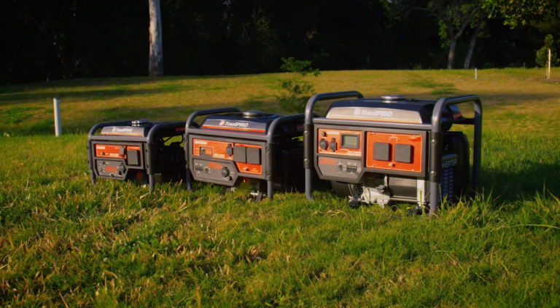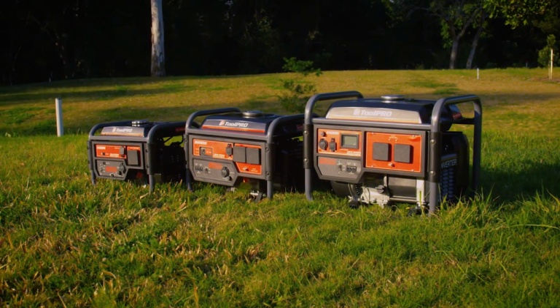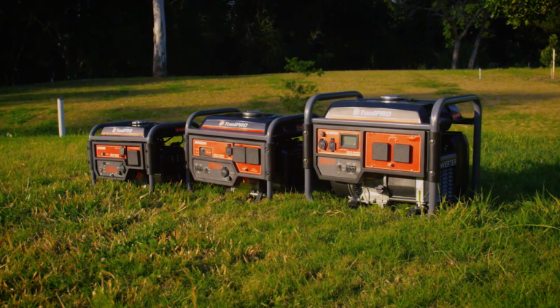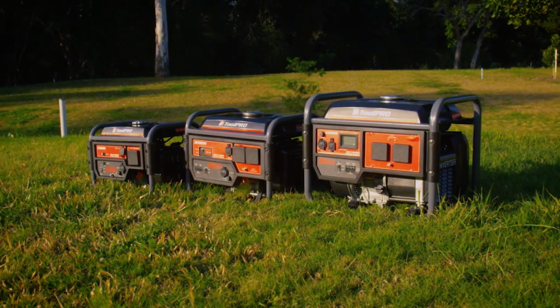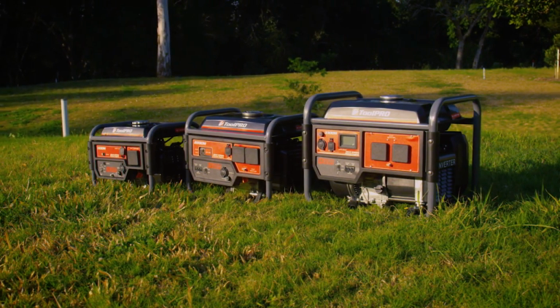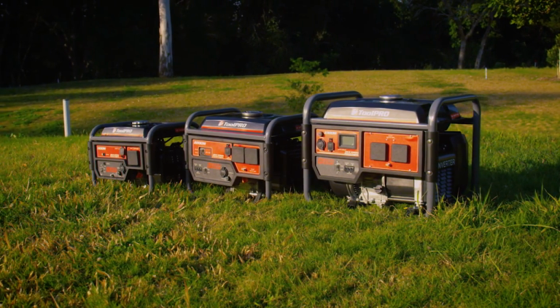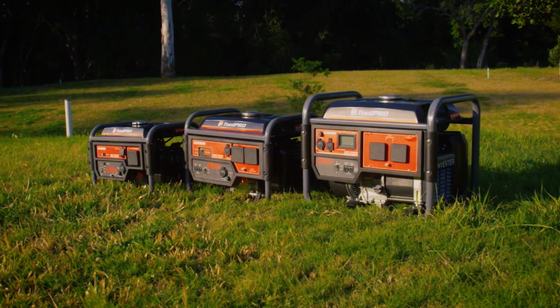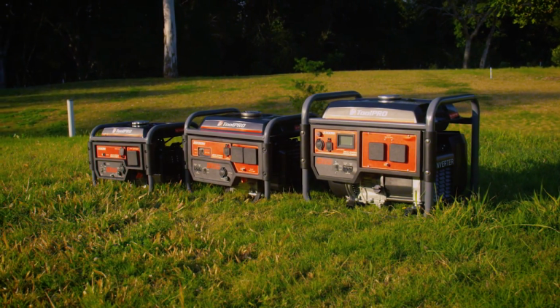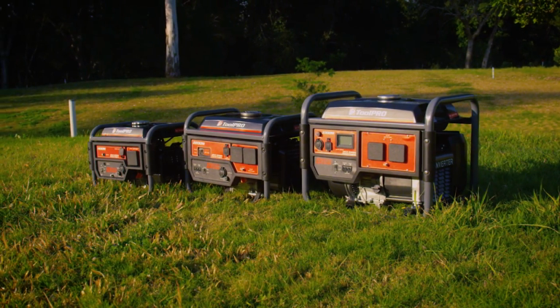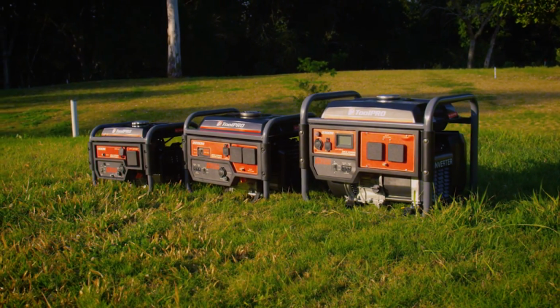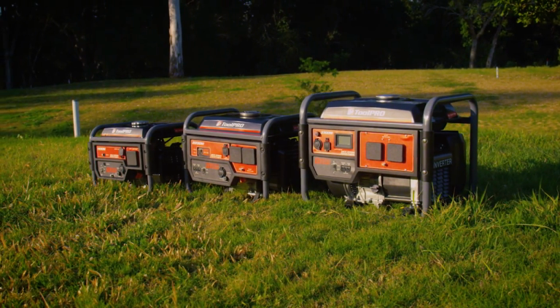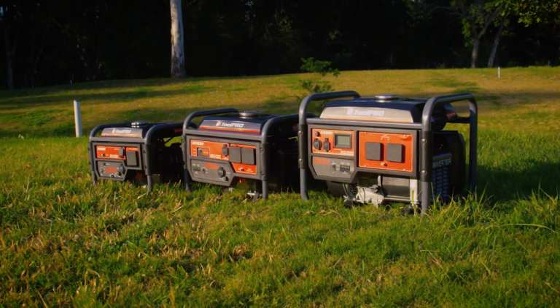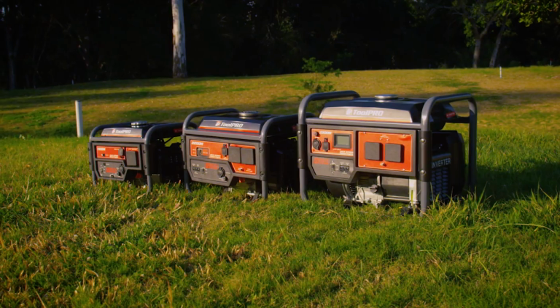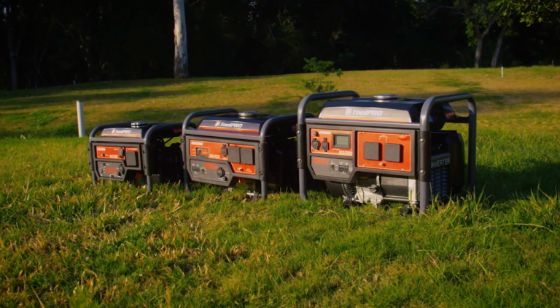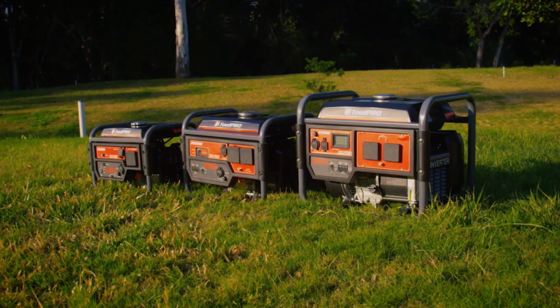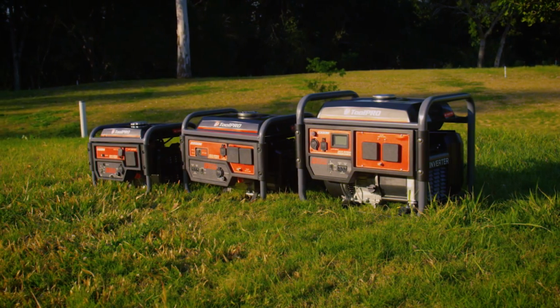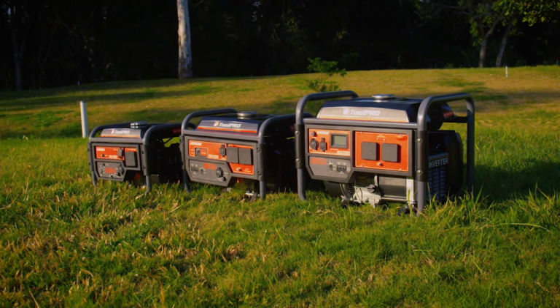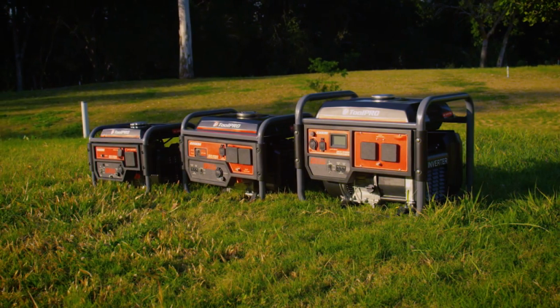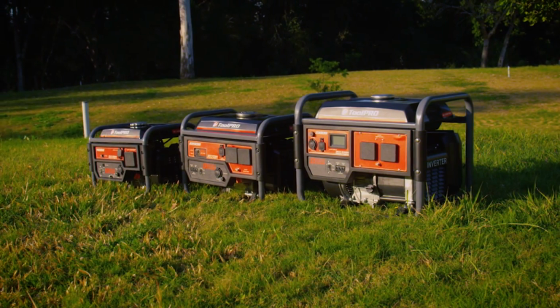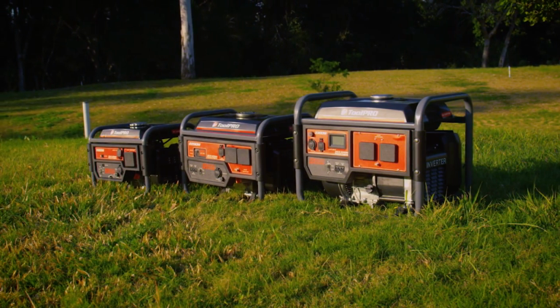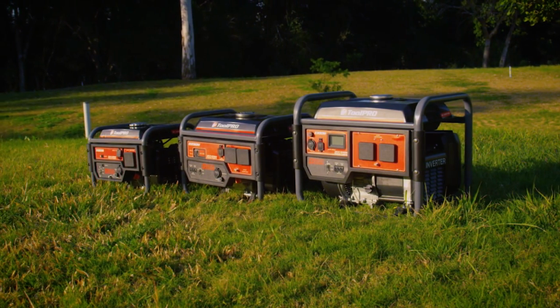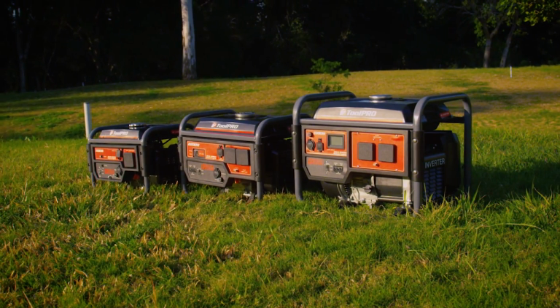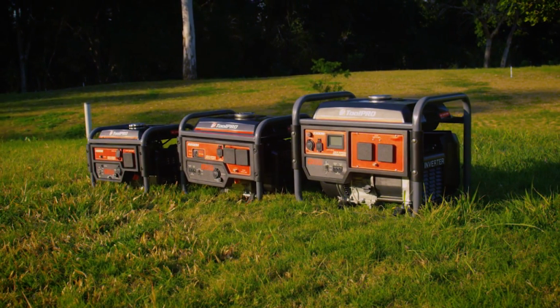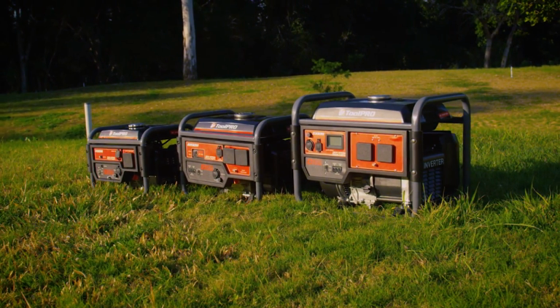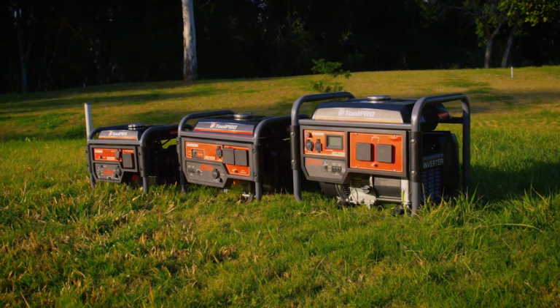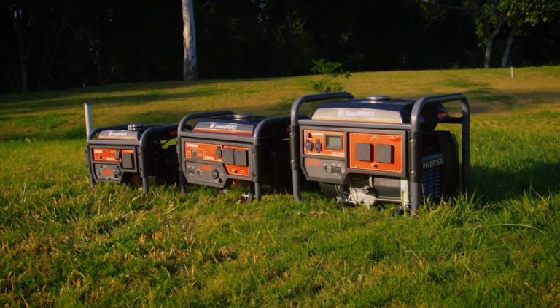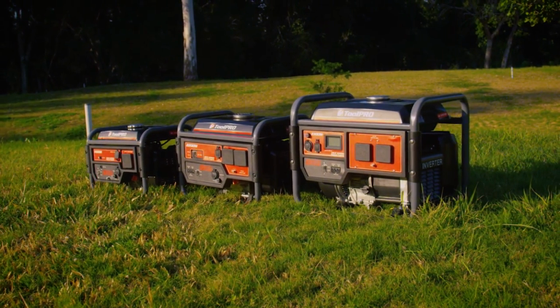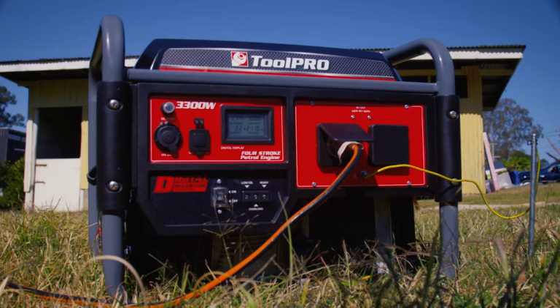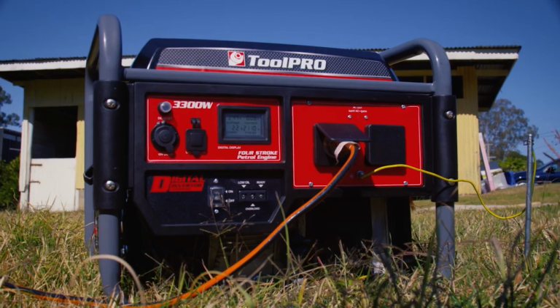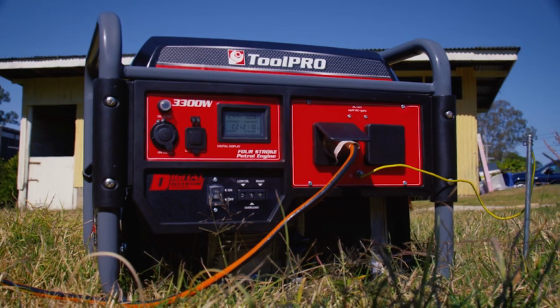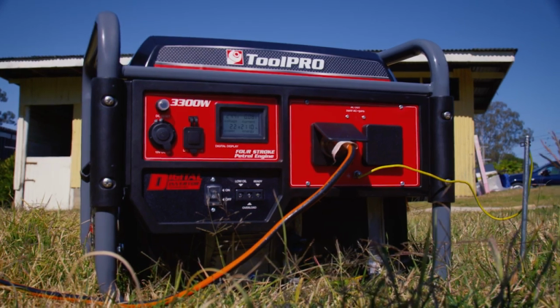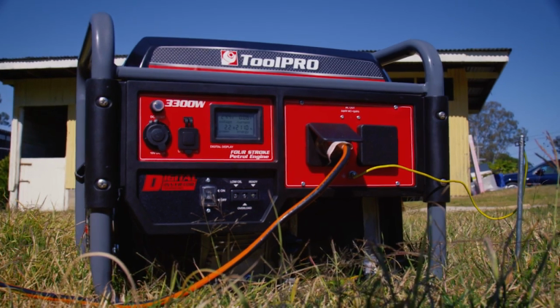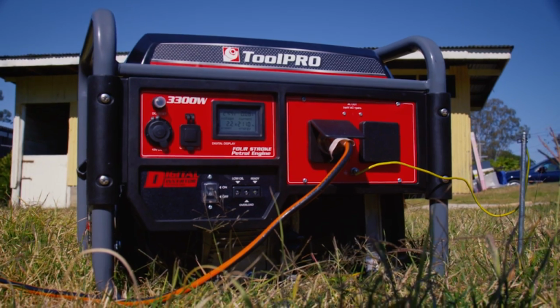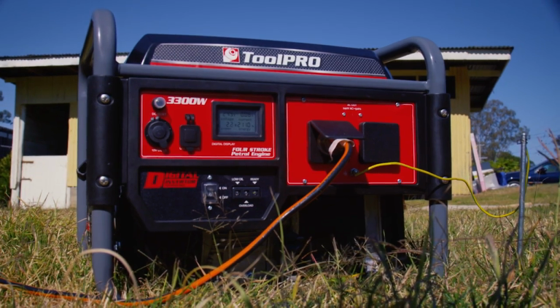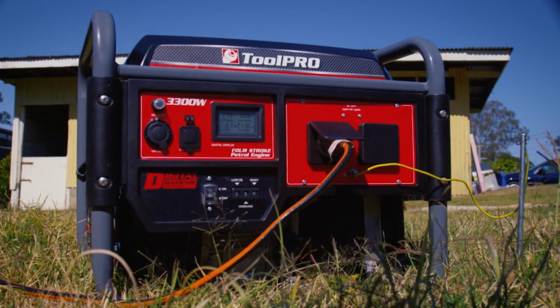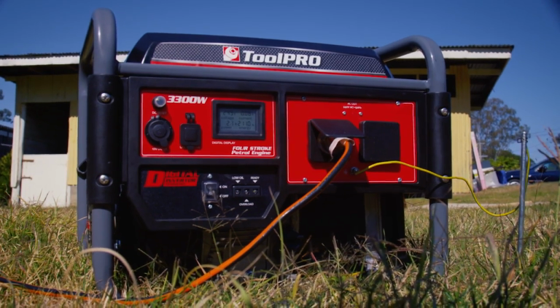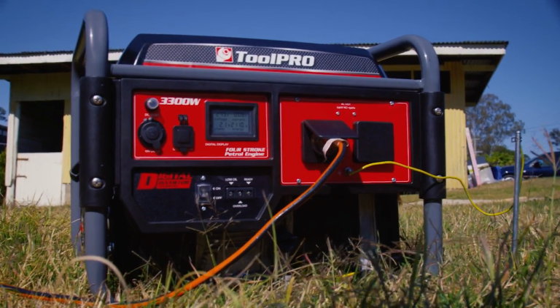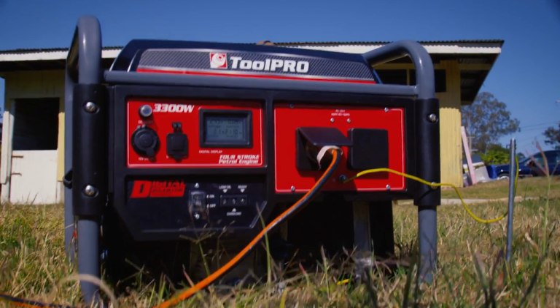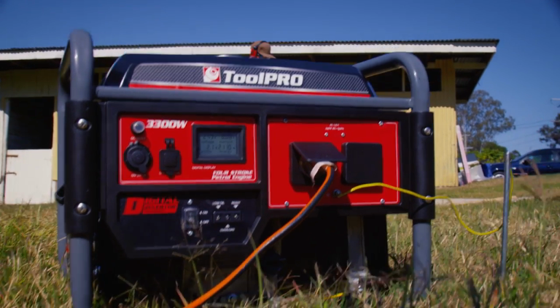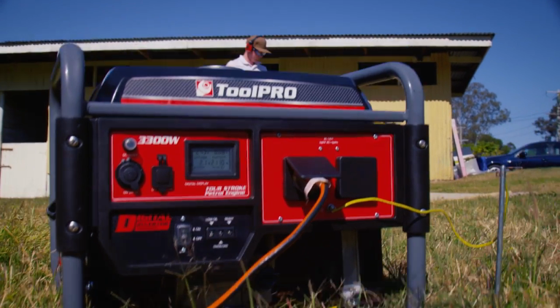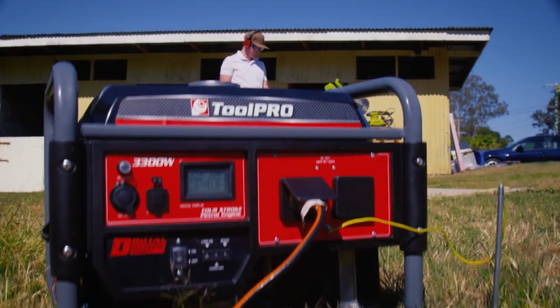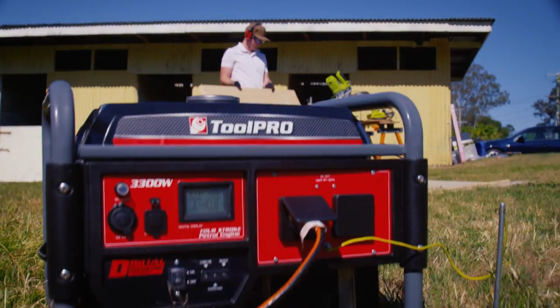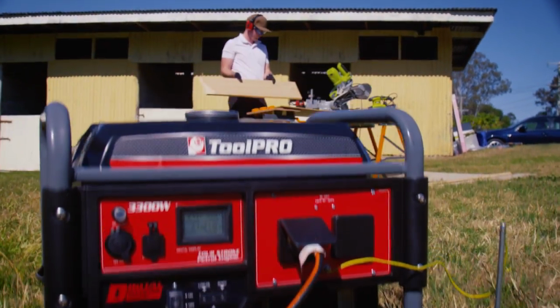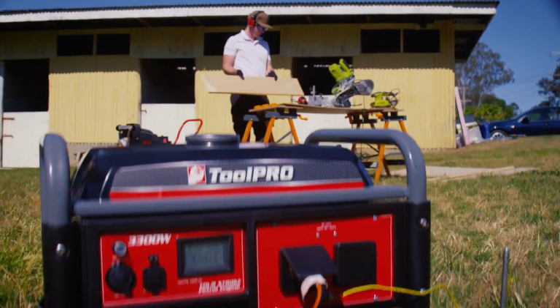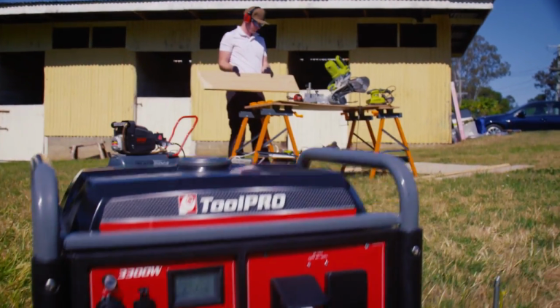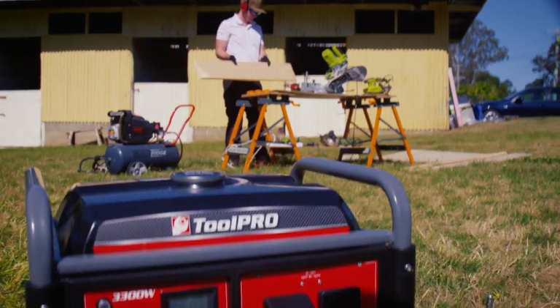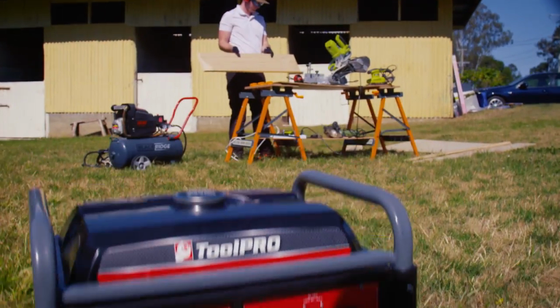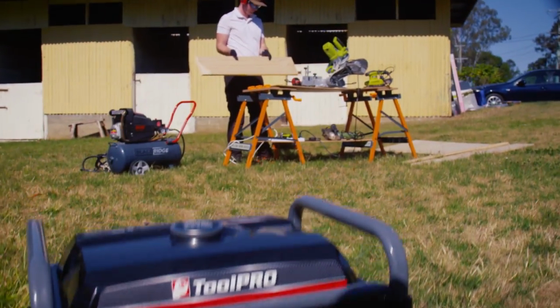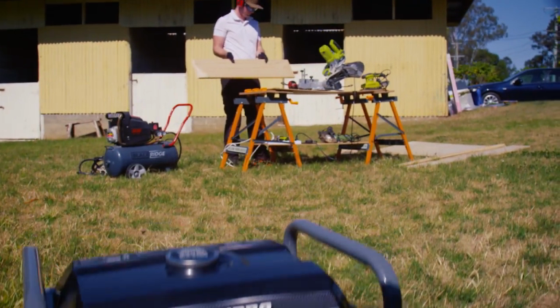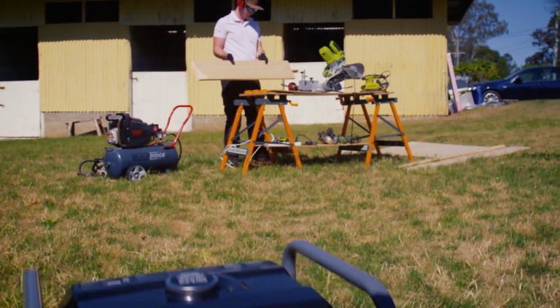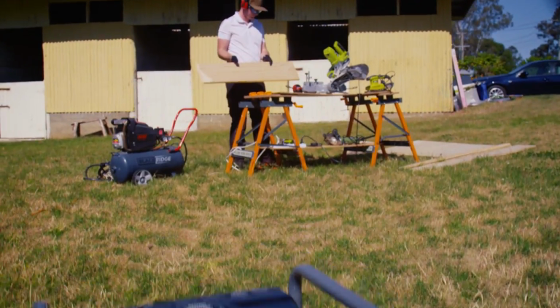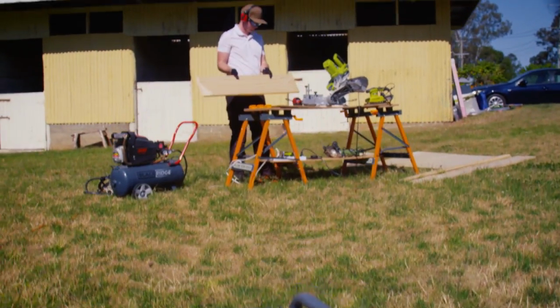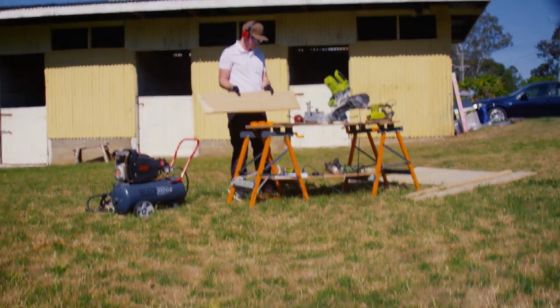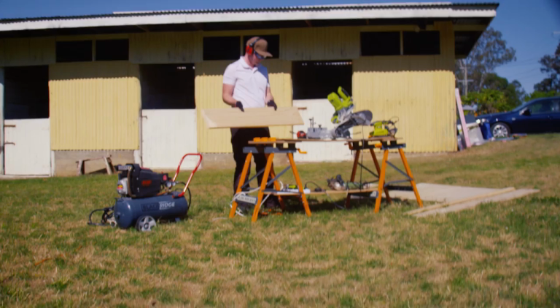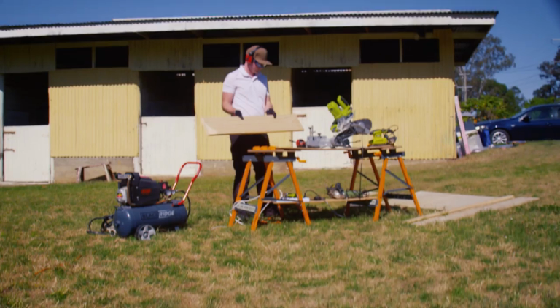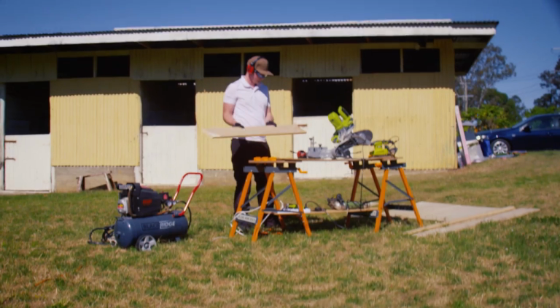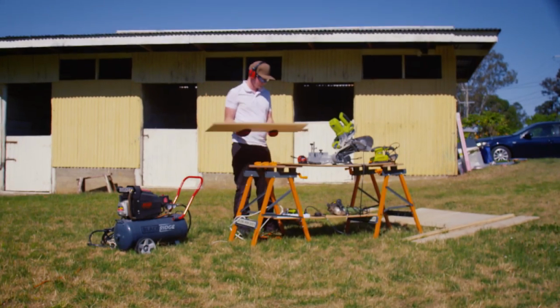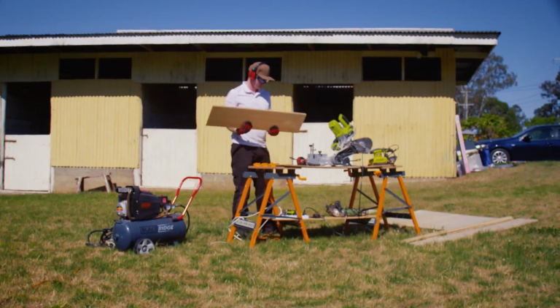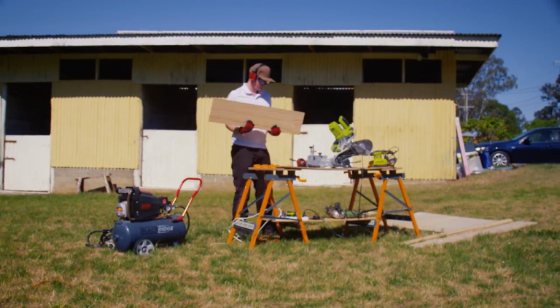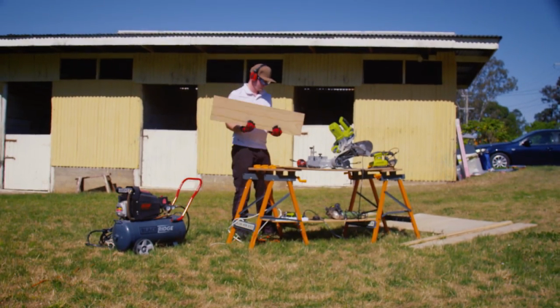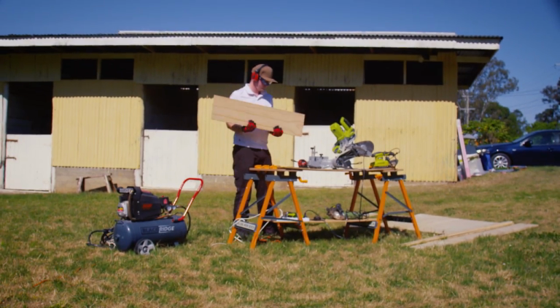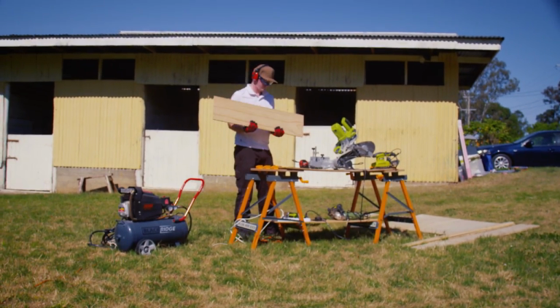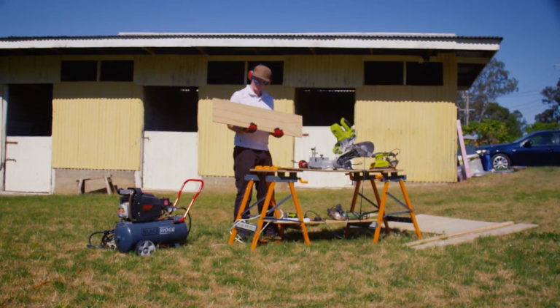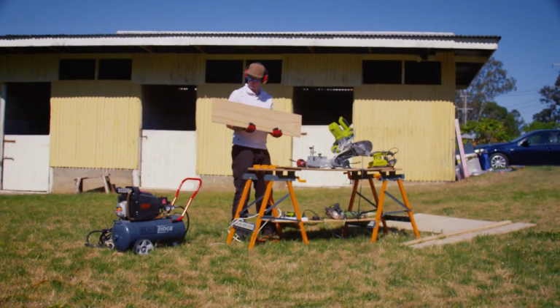Now you've got your ToolPro generator home and out of the box, we're going to cover some of the first-time operation setup and run procedures.